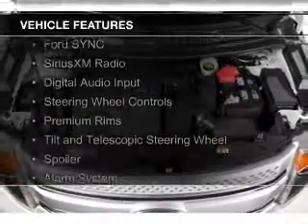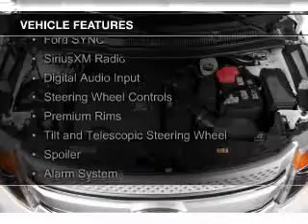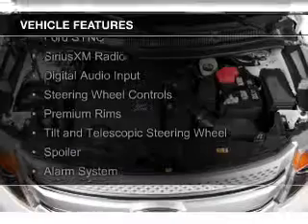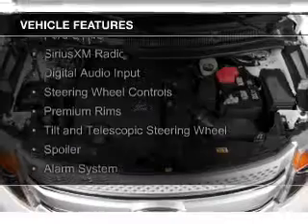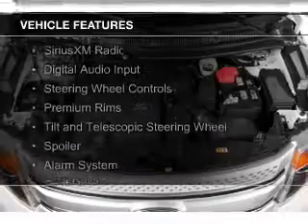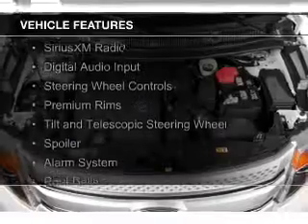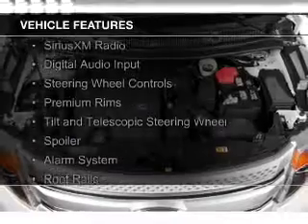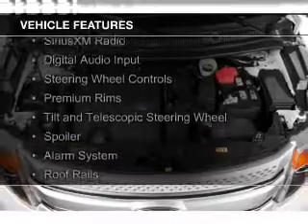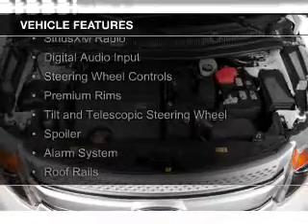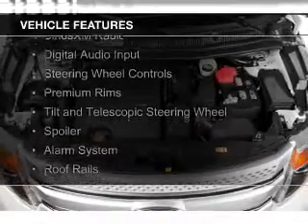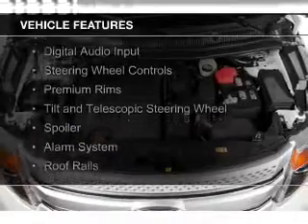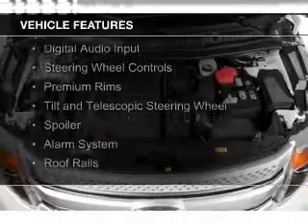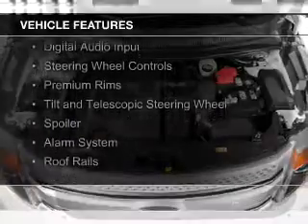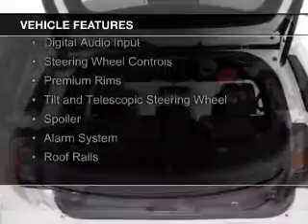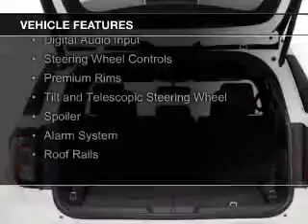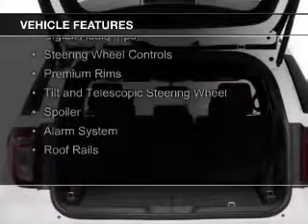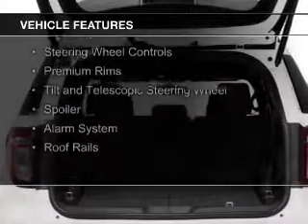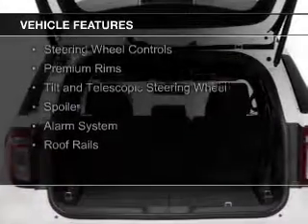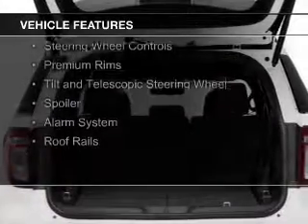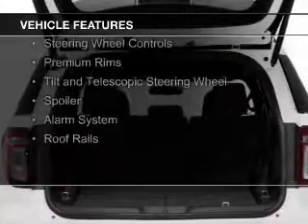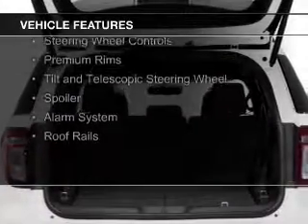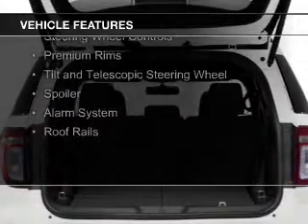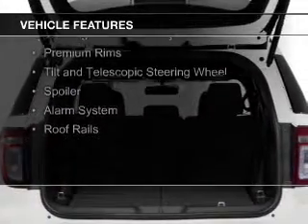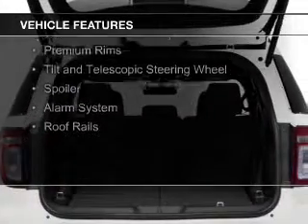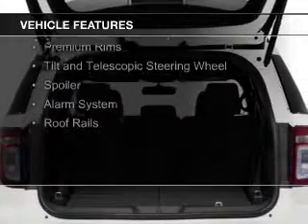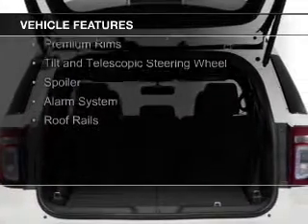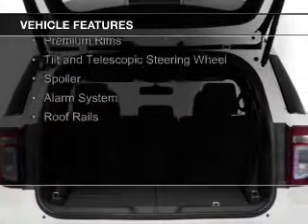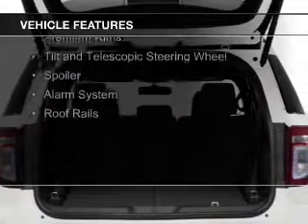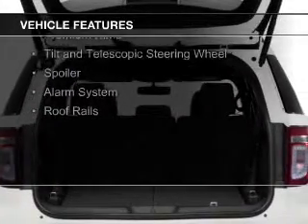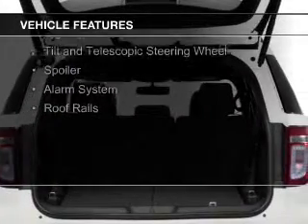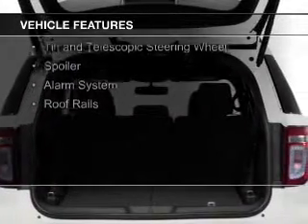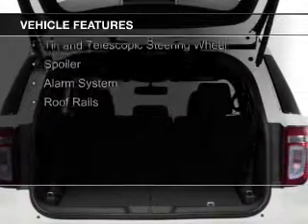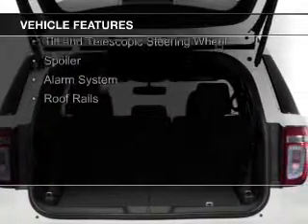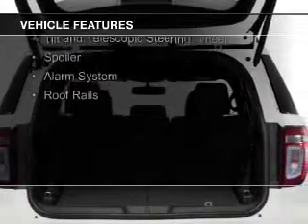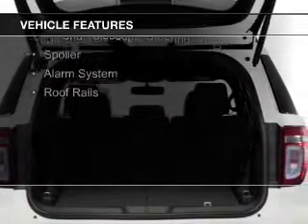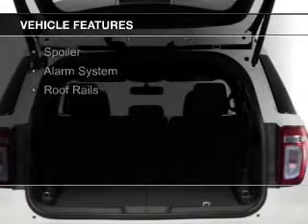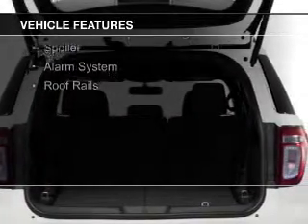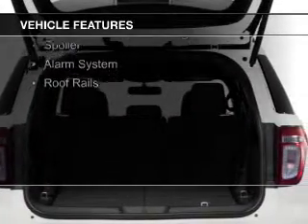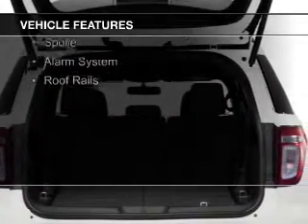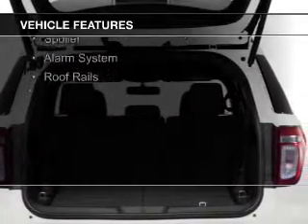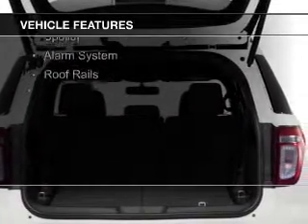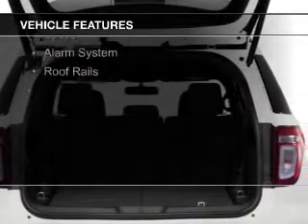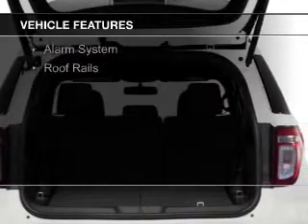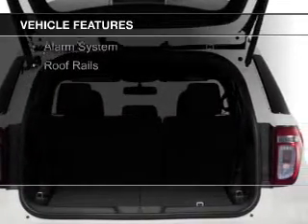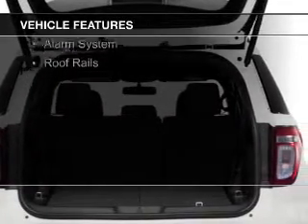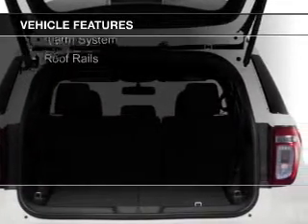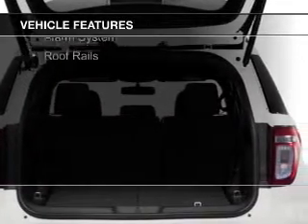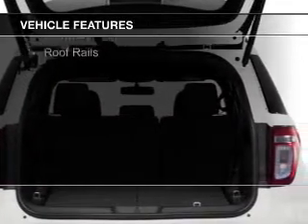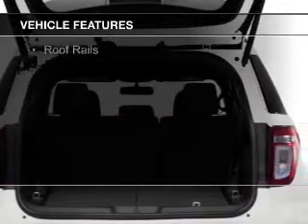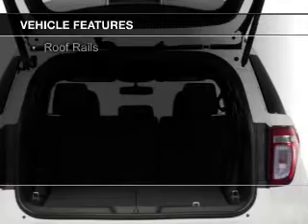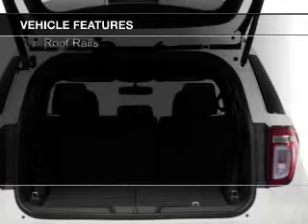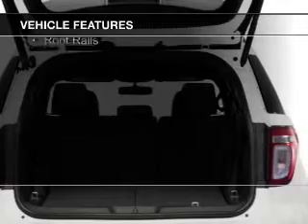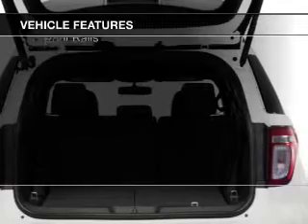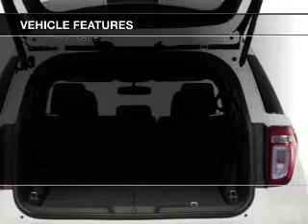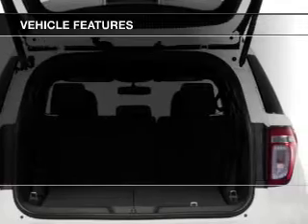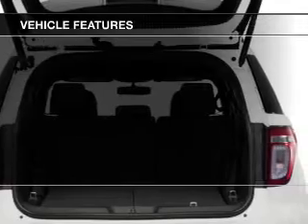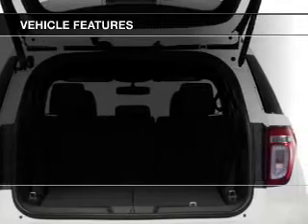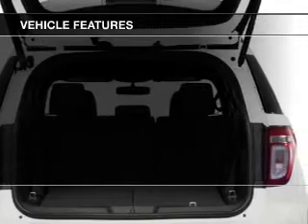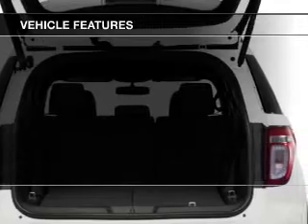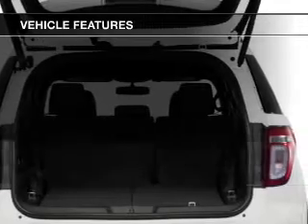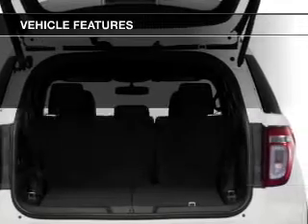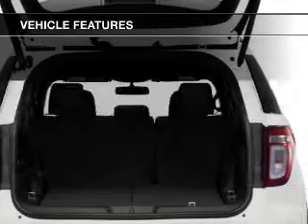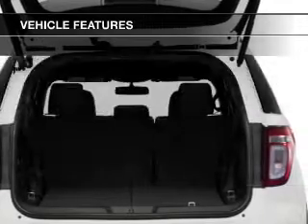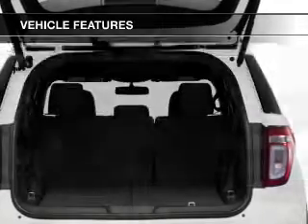The features include Bluetooth connectivity, Ford Sync voice activation, Sirius XM satellite radio, and digital audio input.